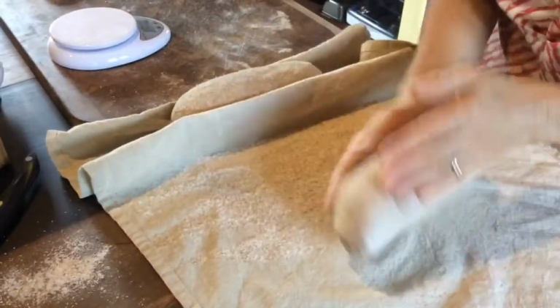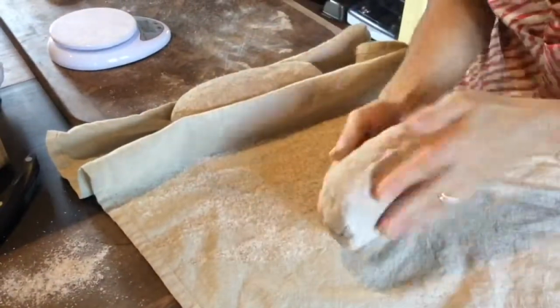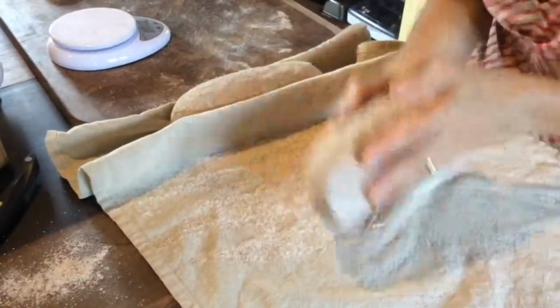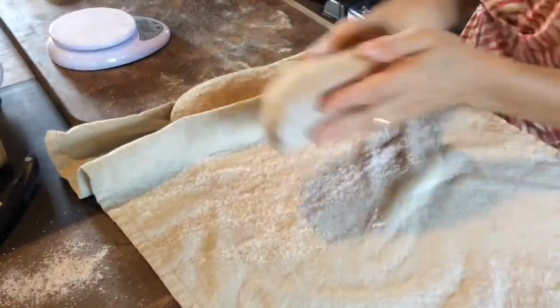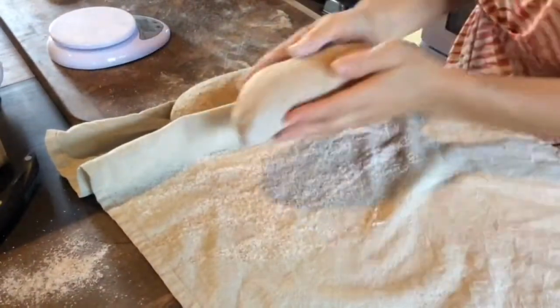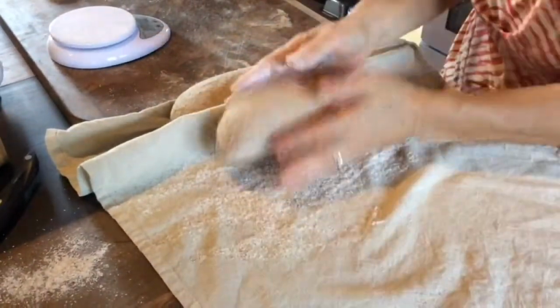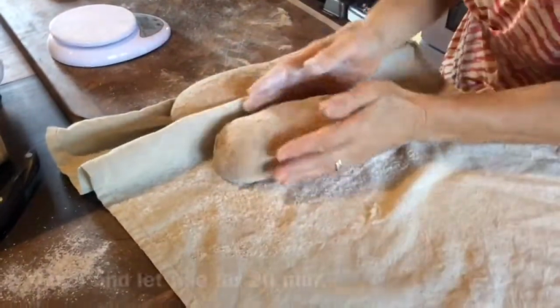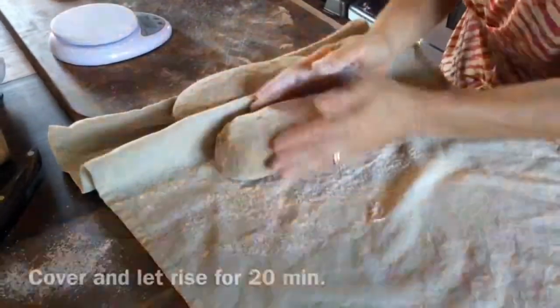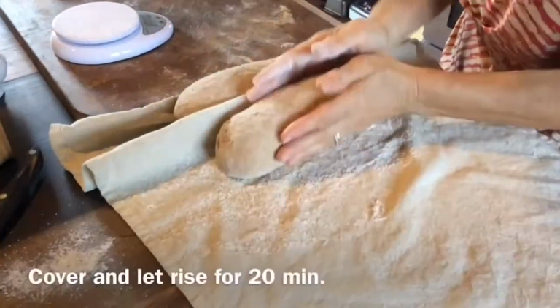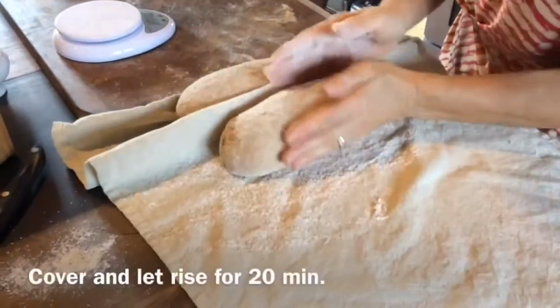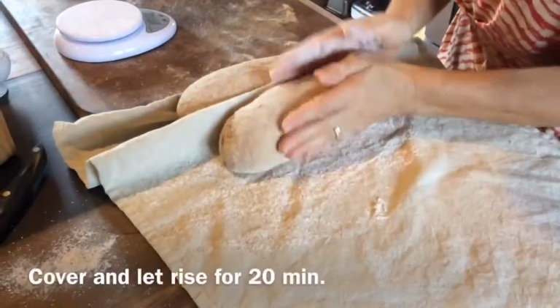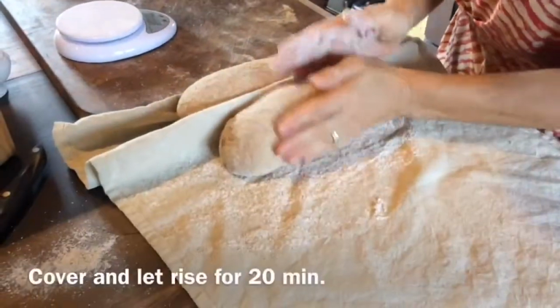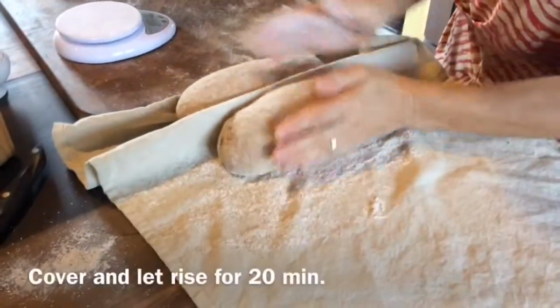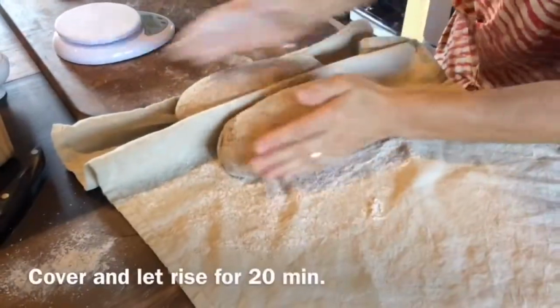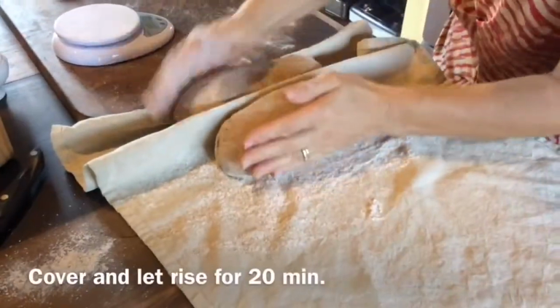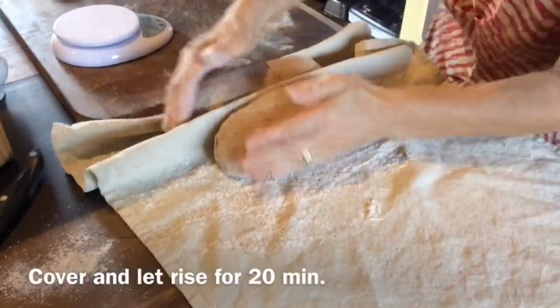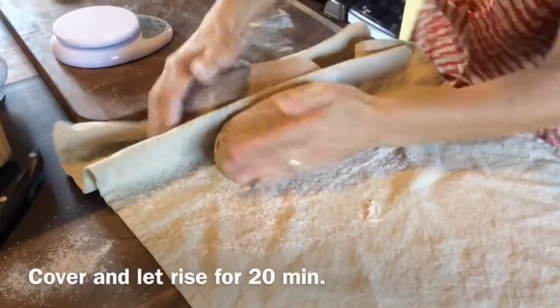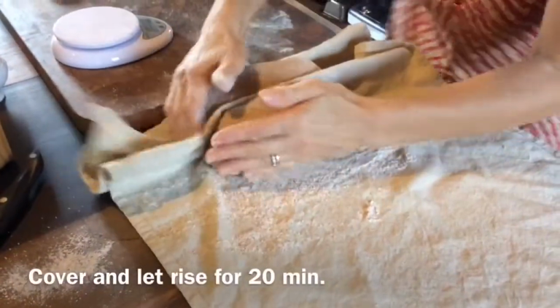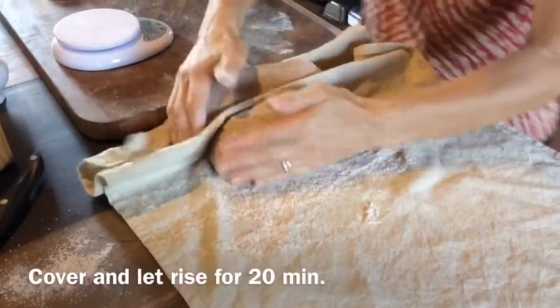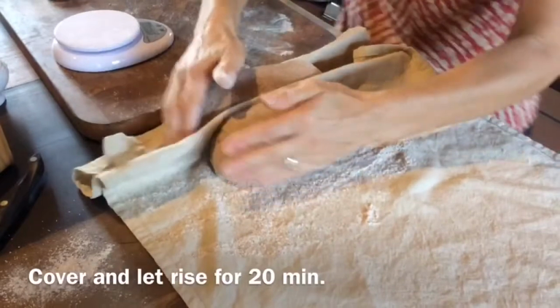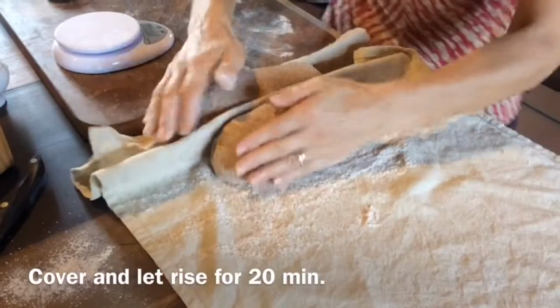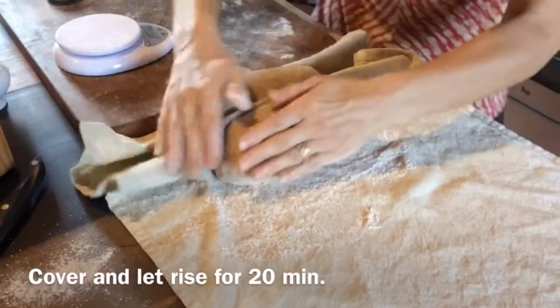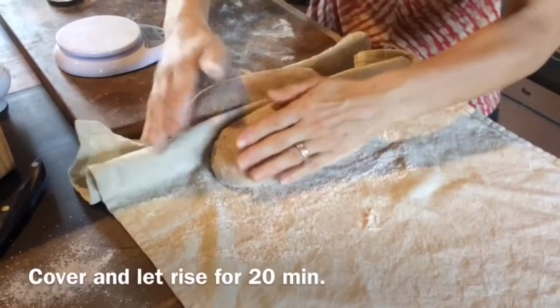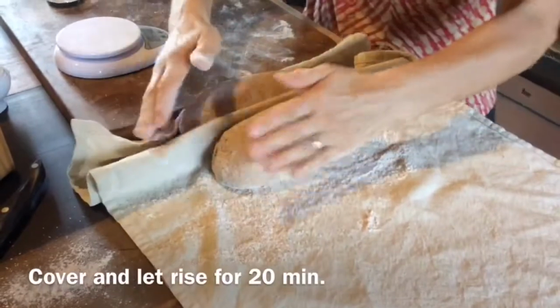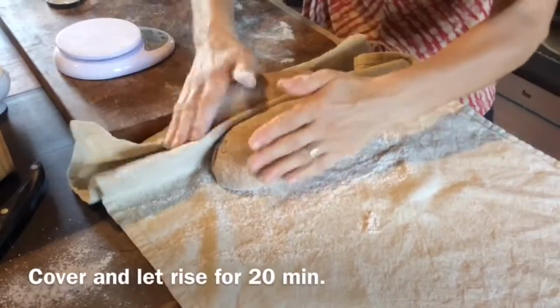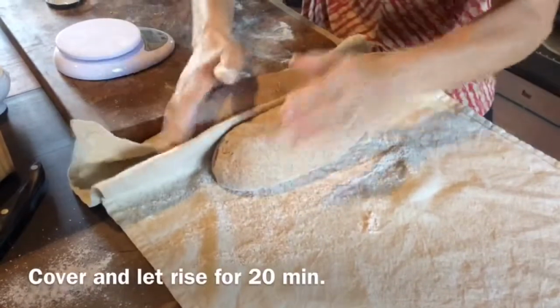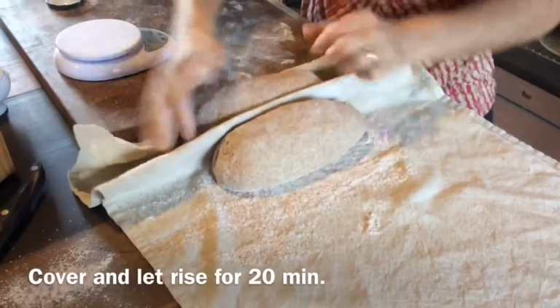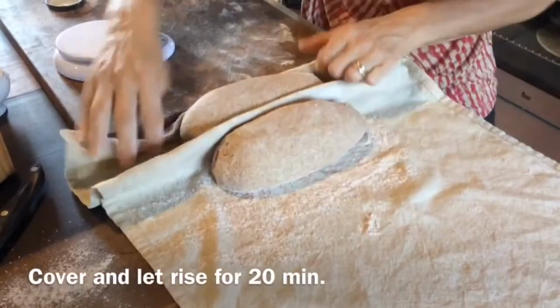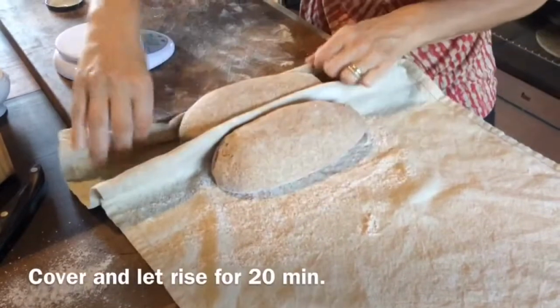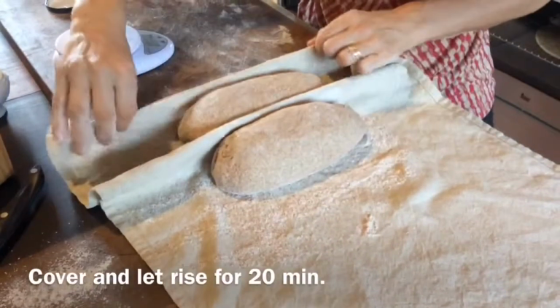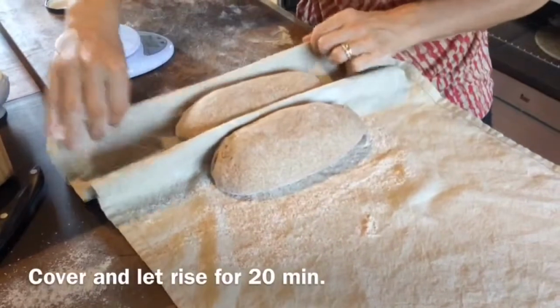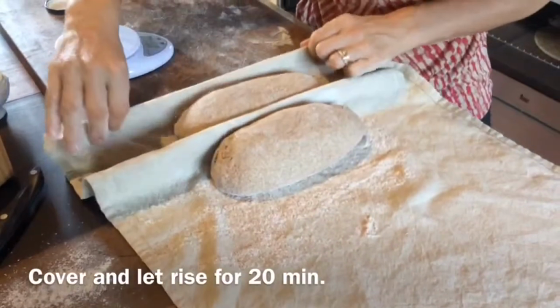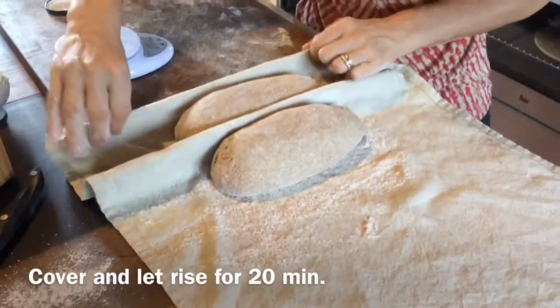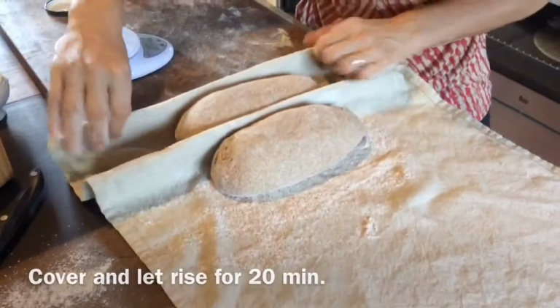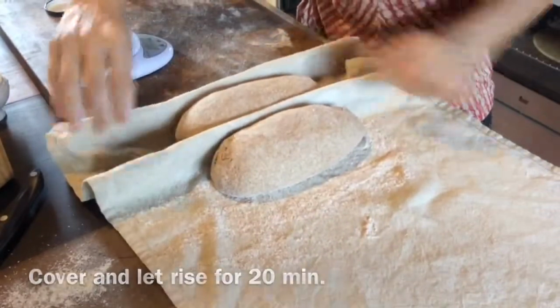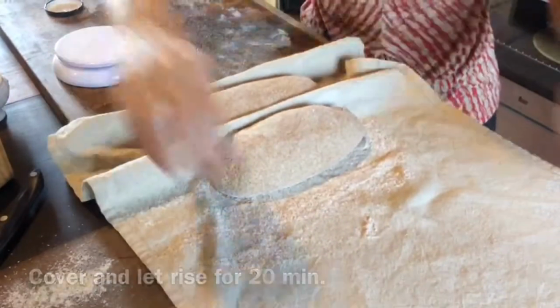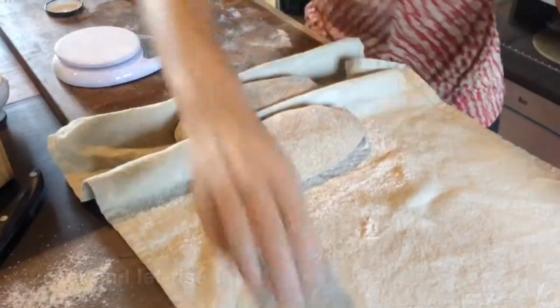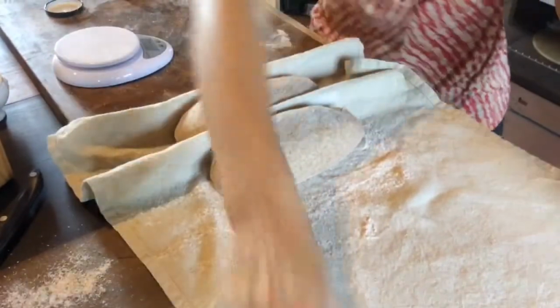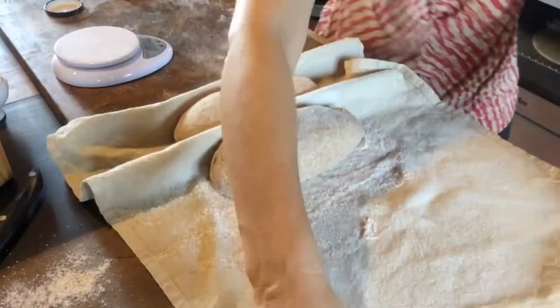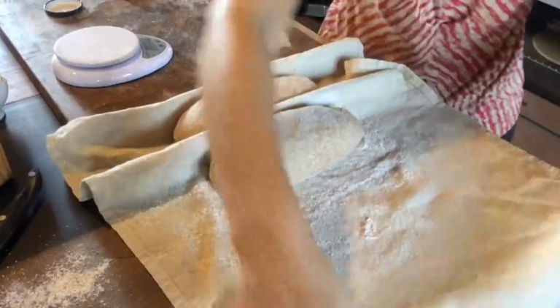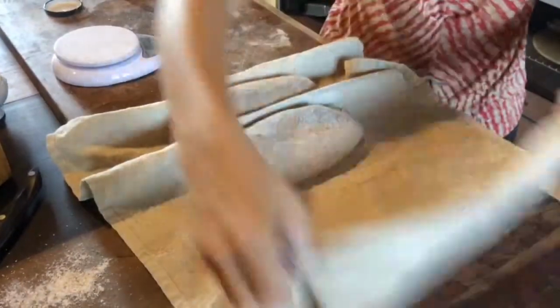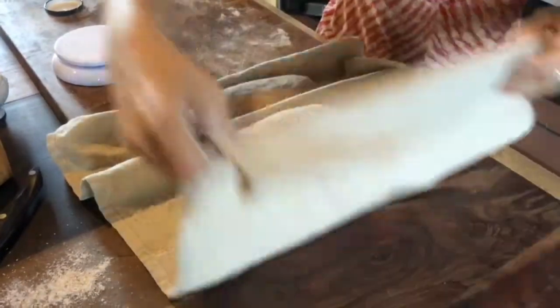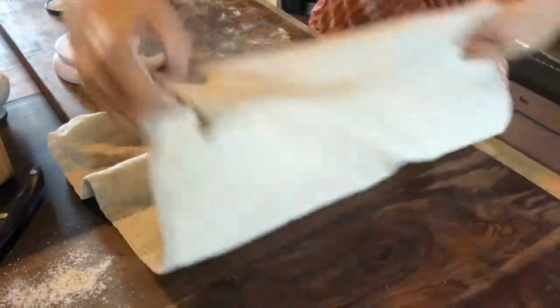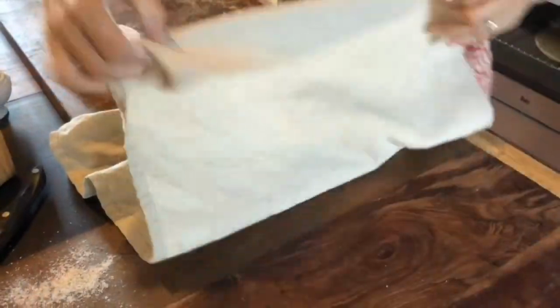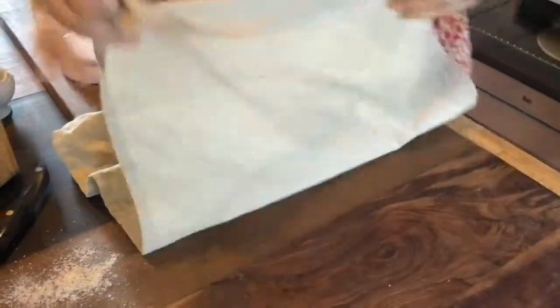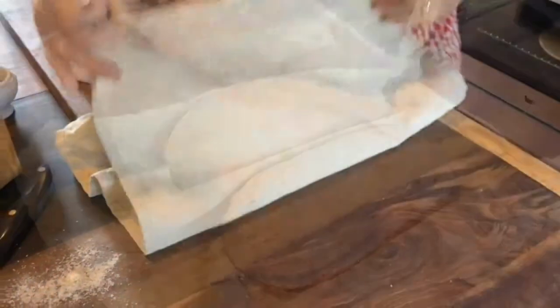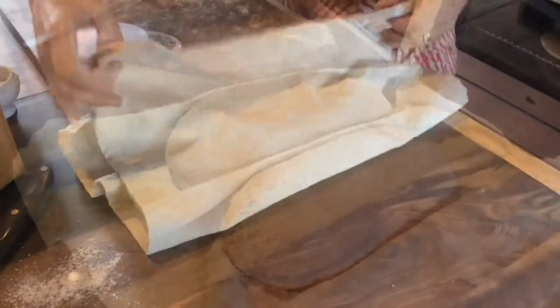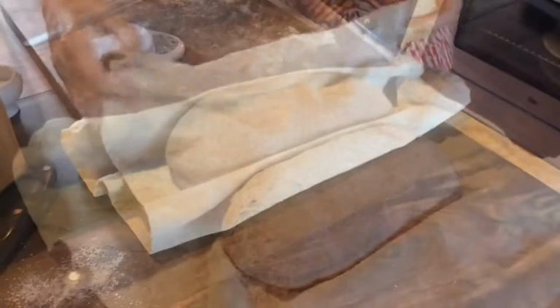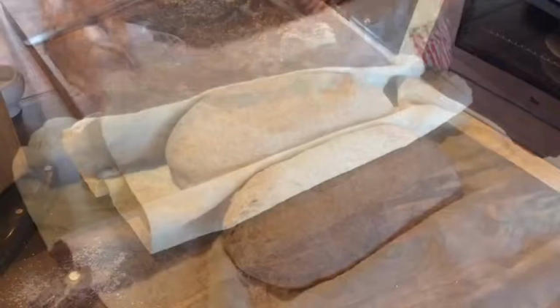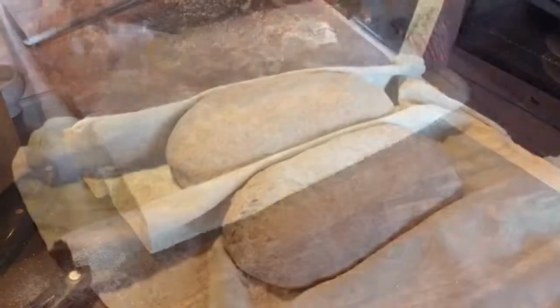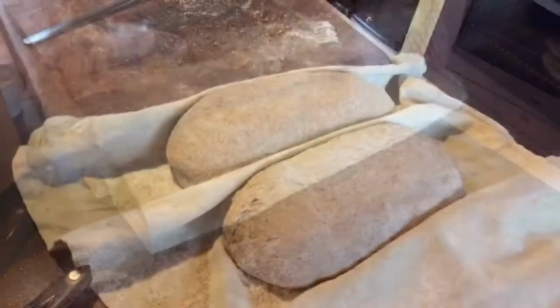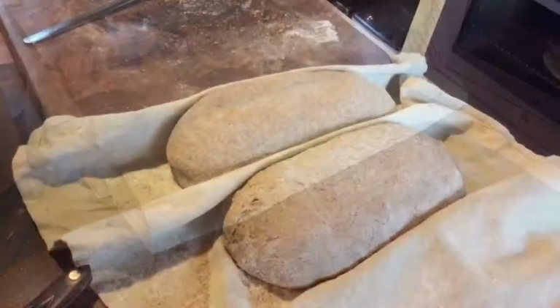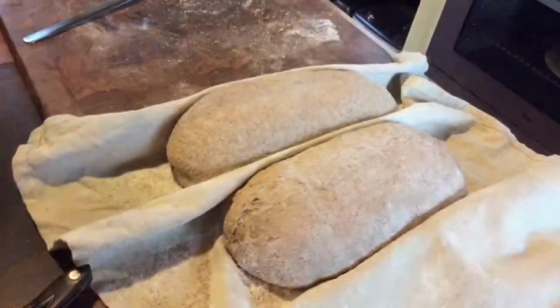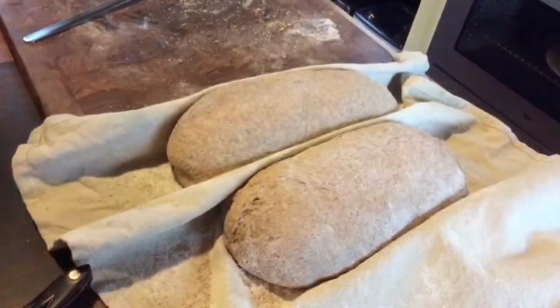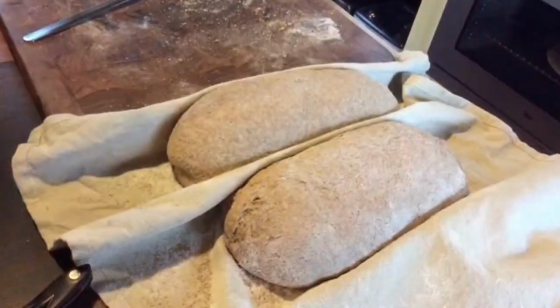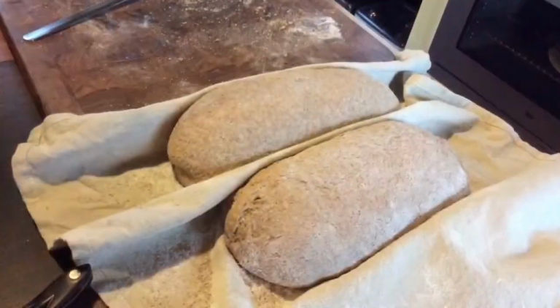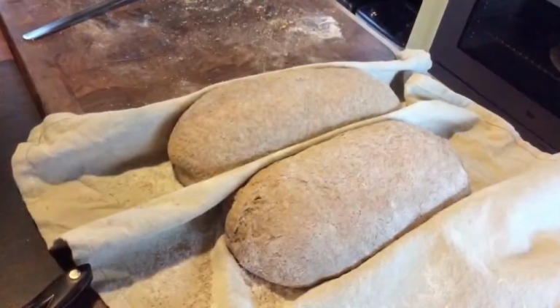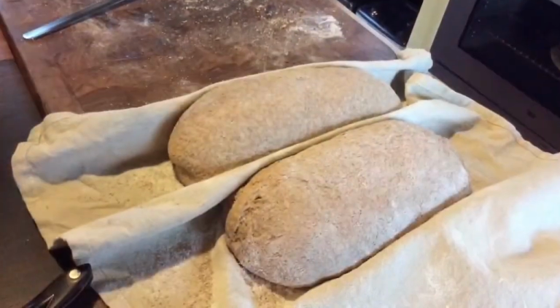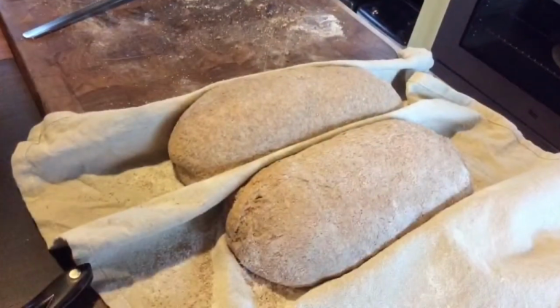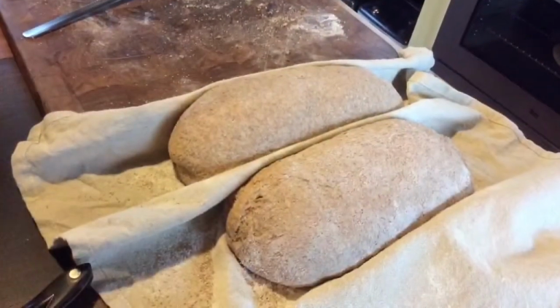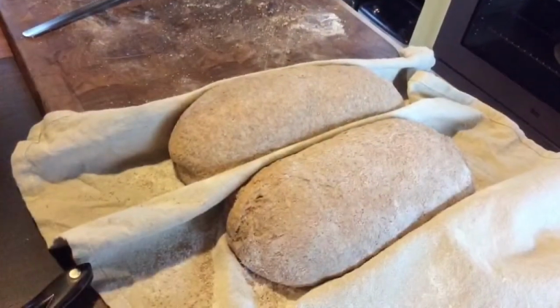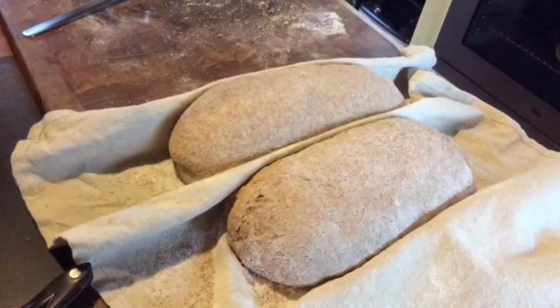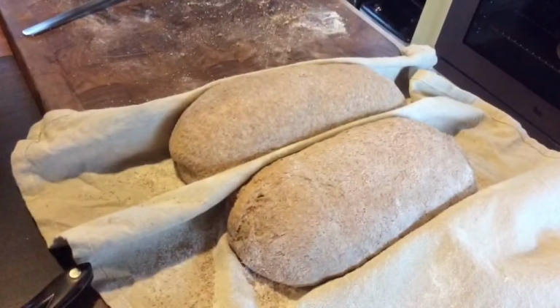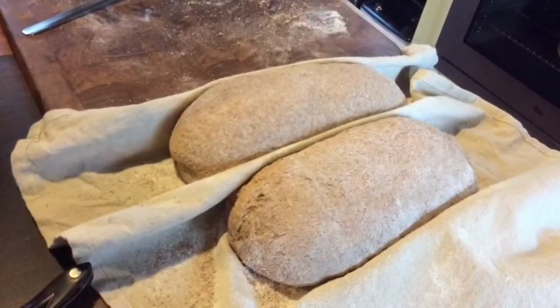And then we let it rise for 20 minutes. You want to see it a little bit bigger. Leave it covered.